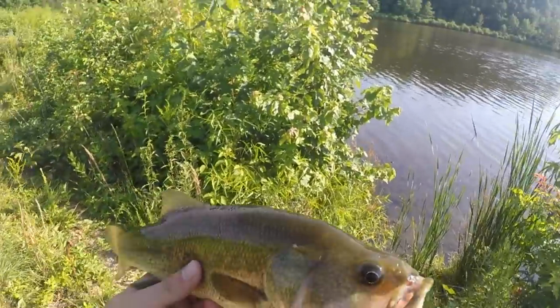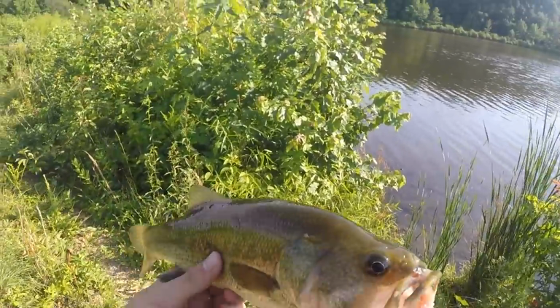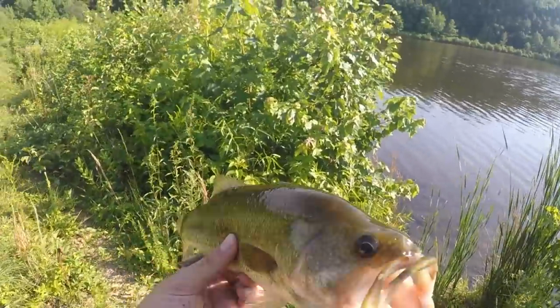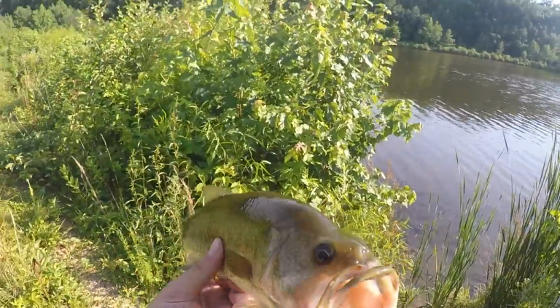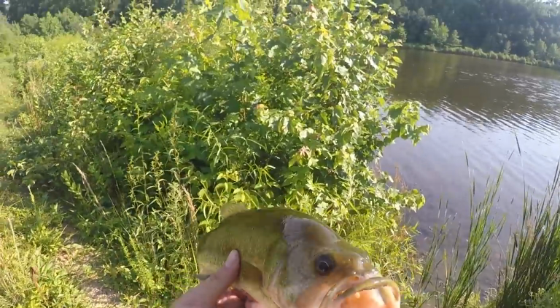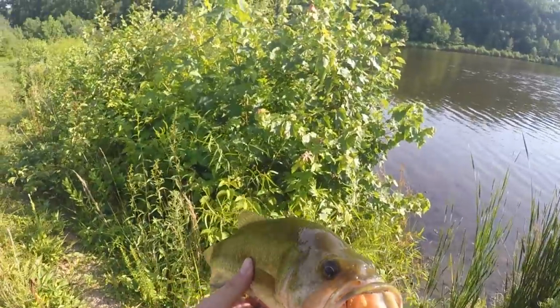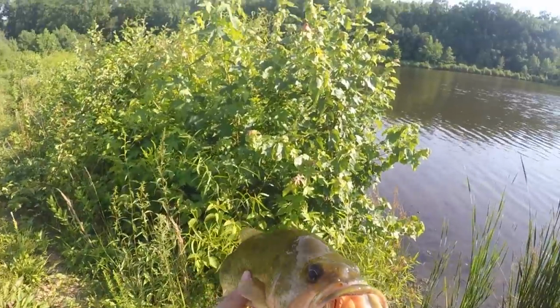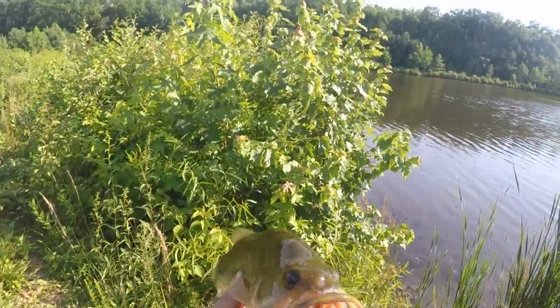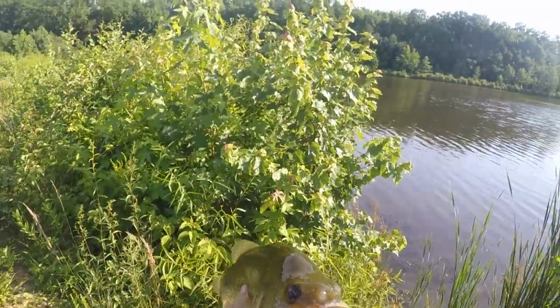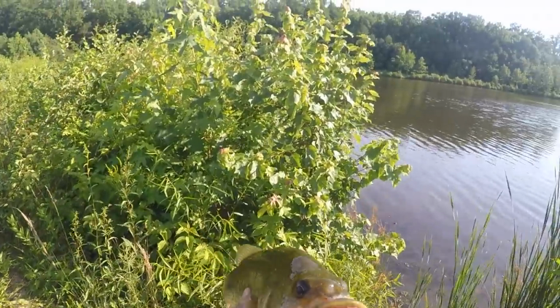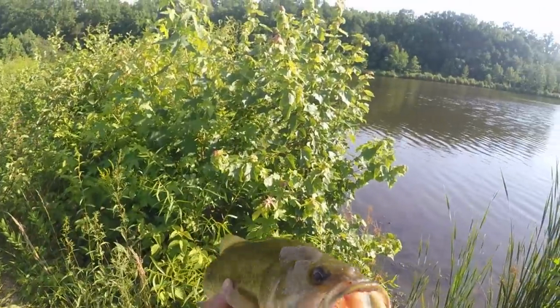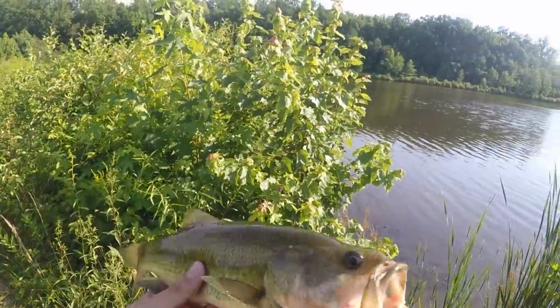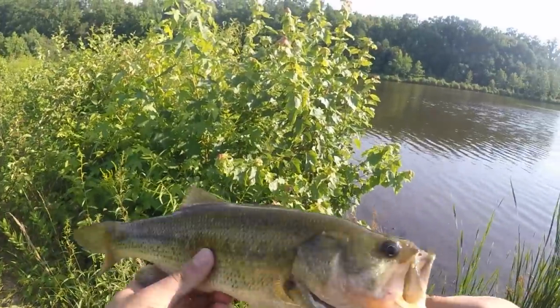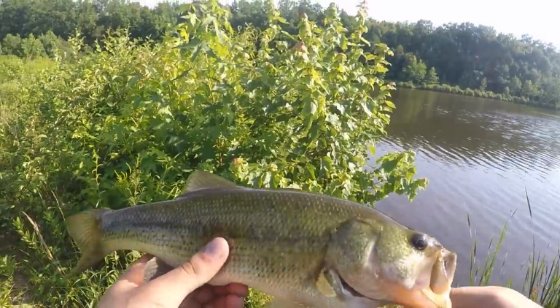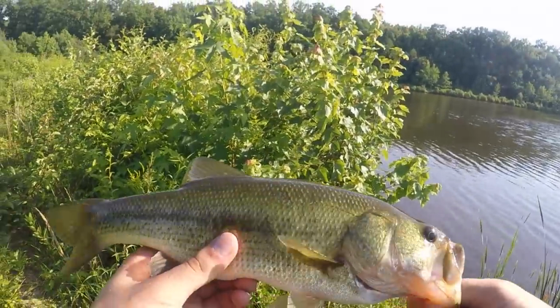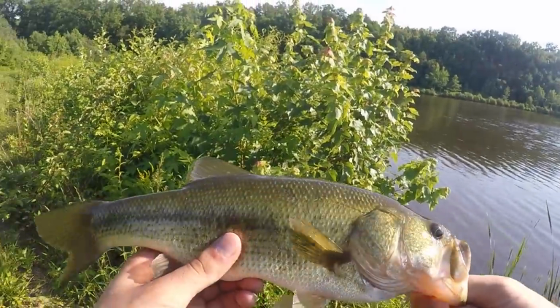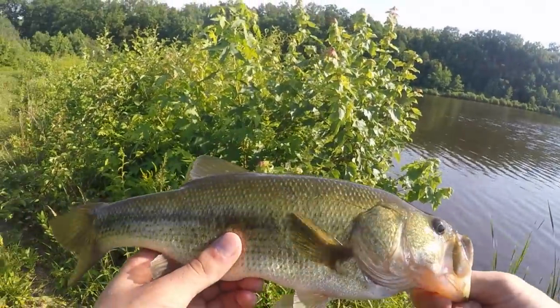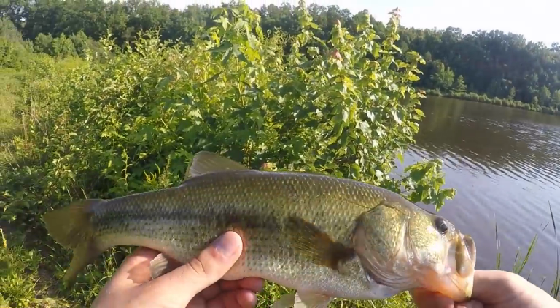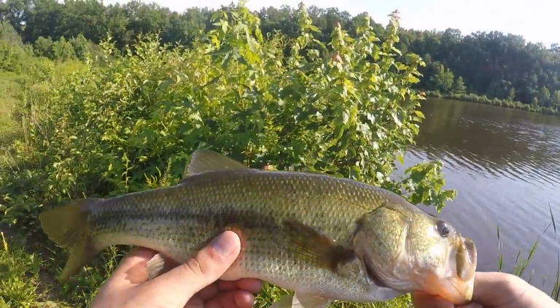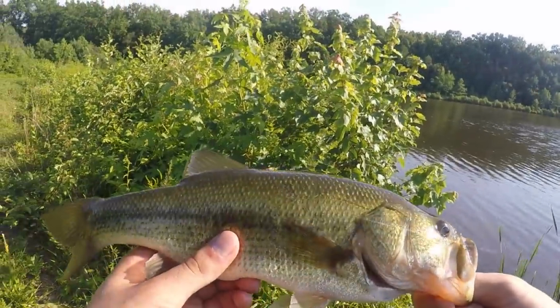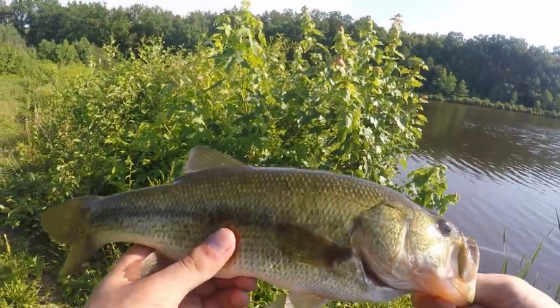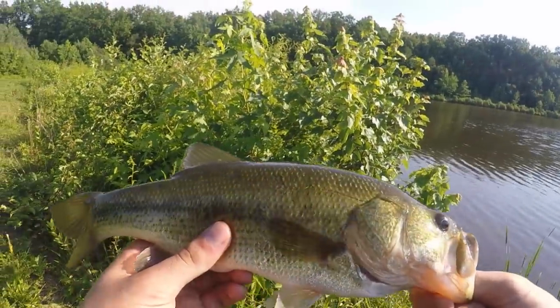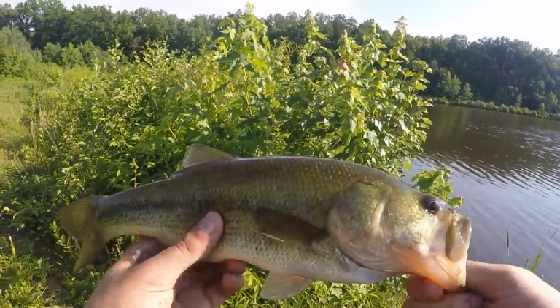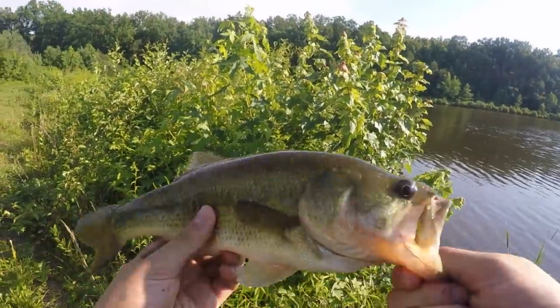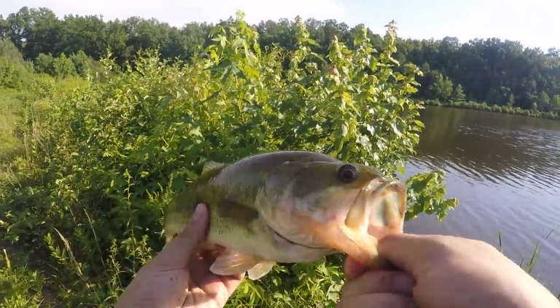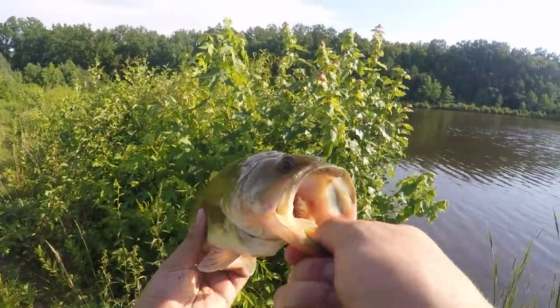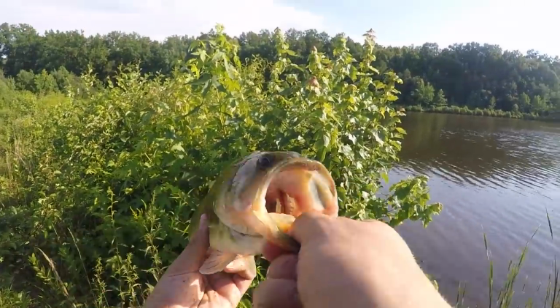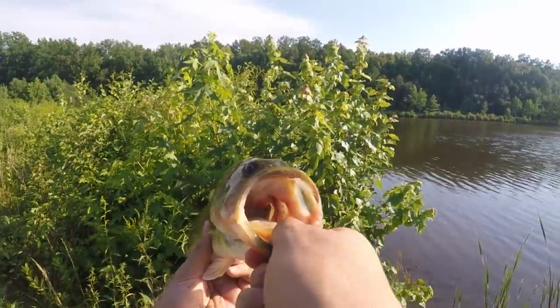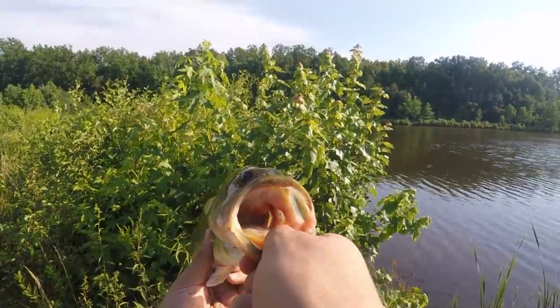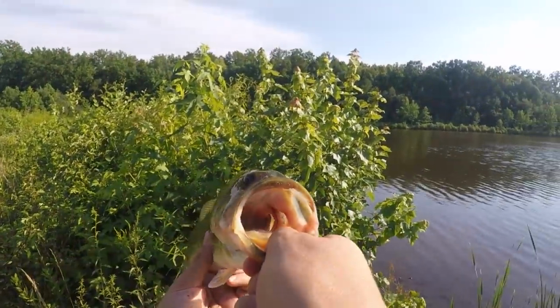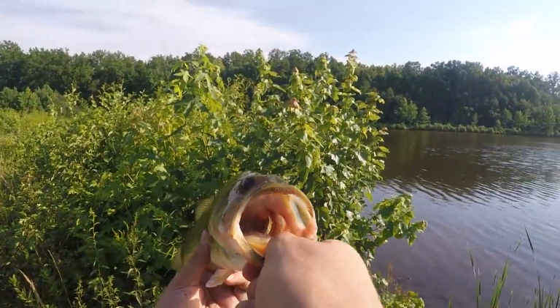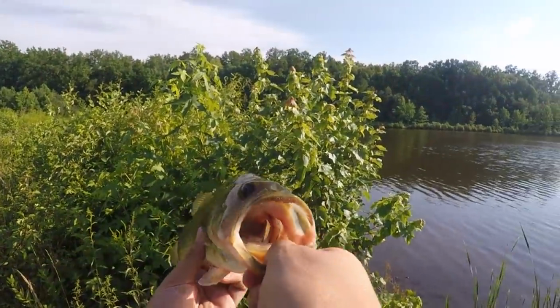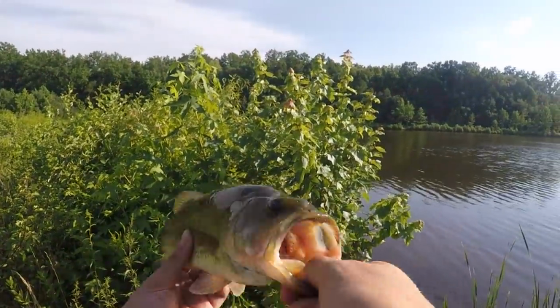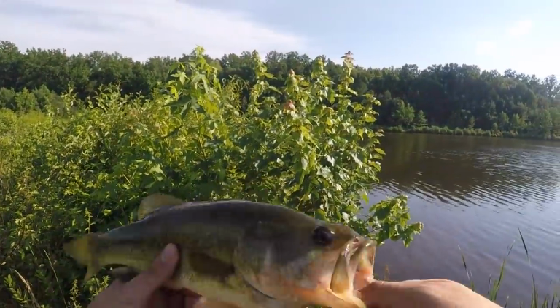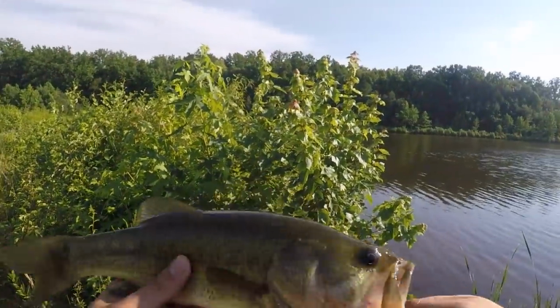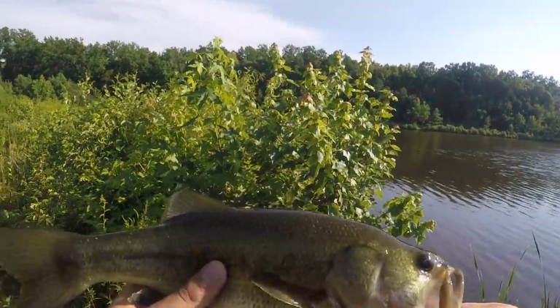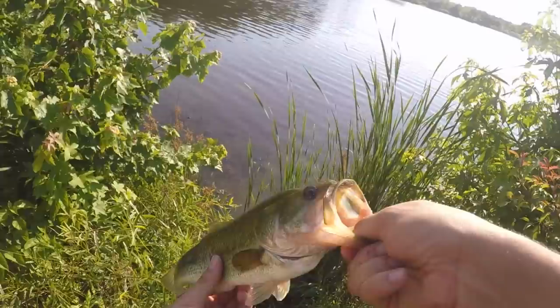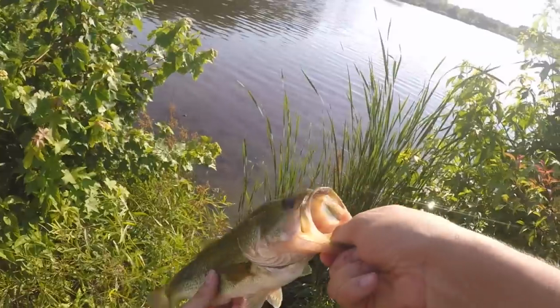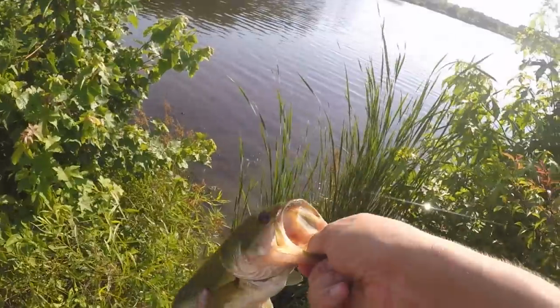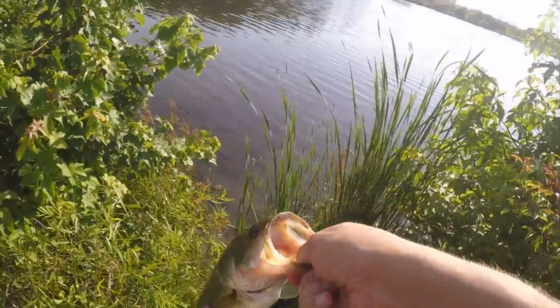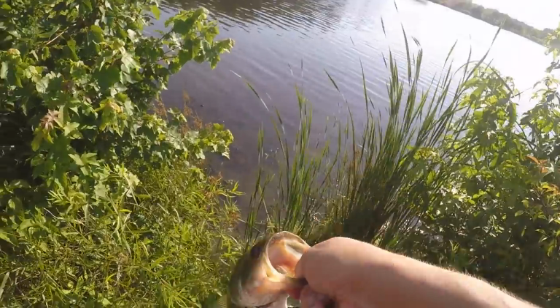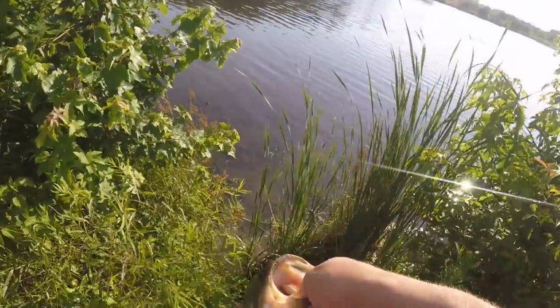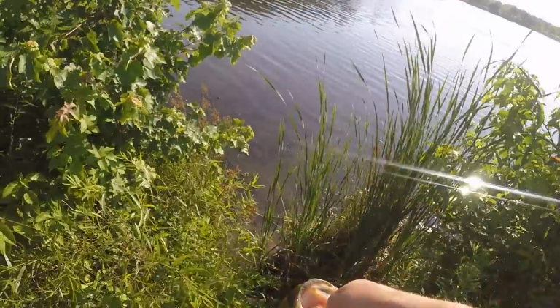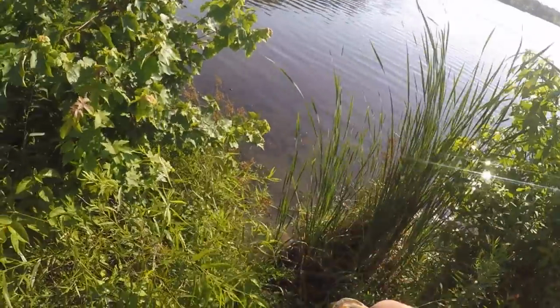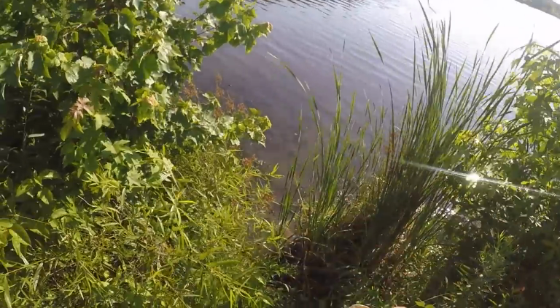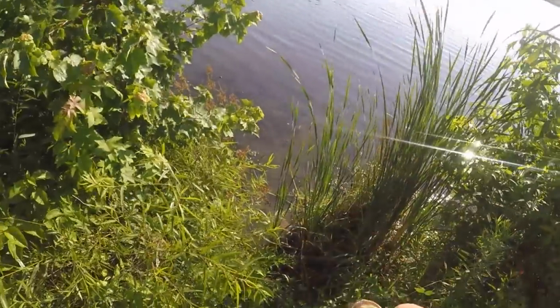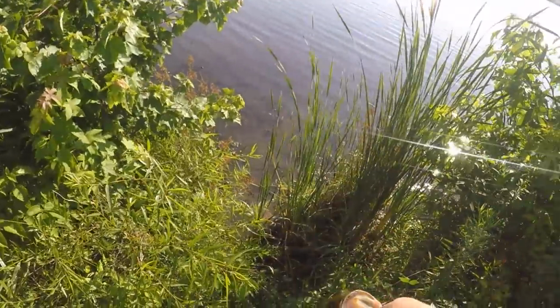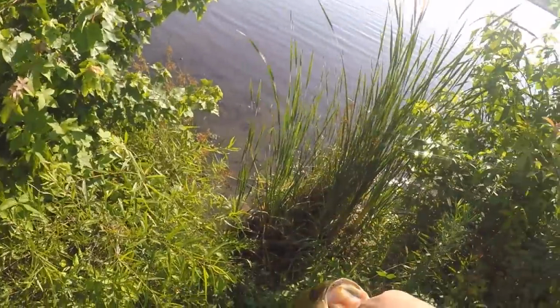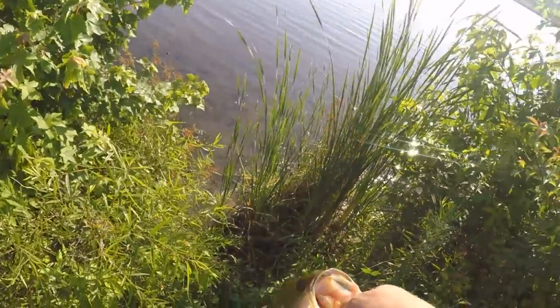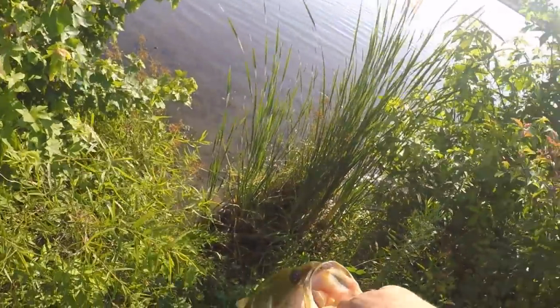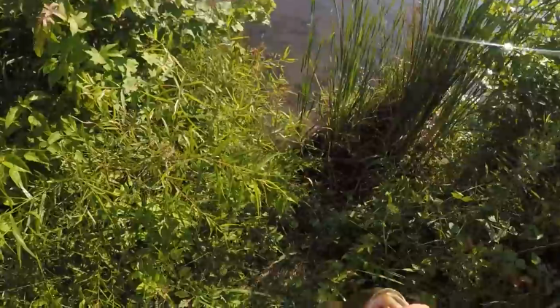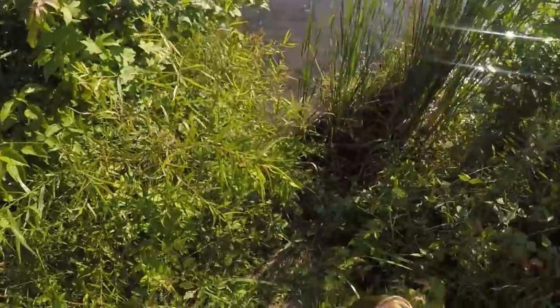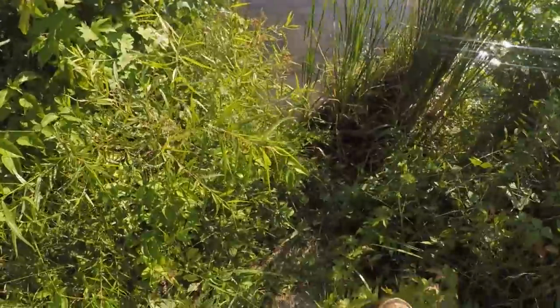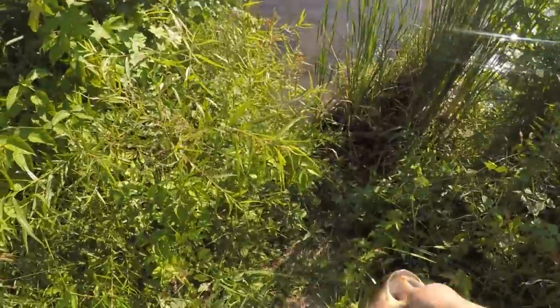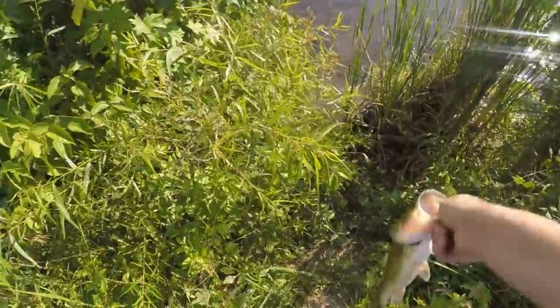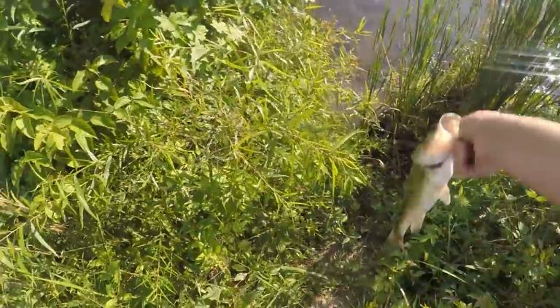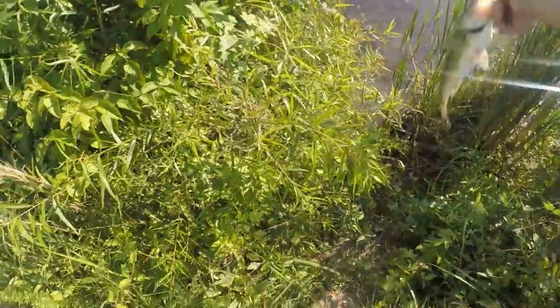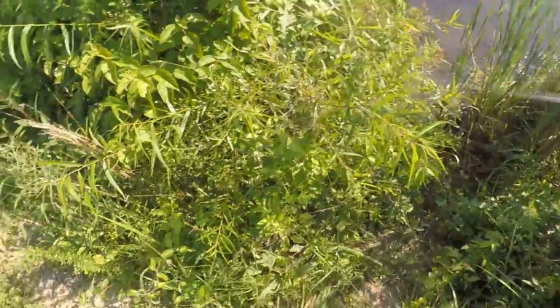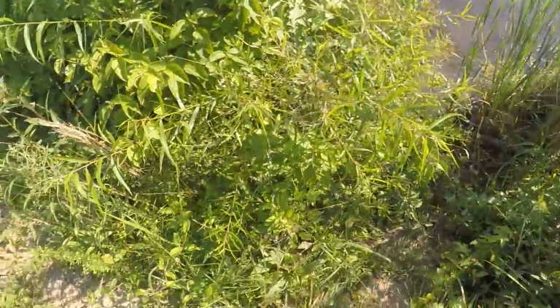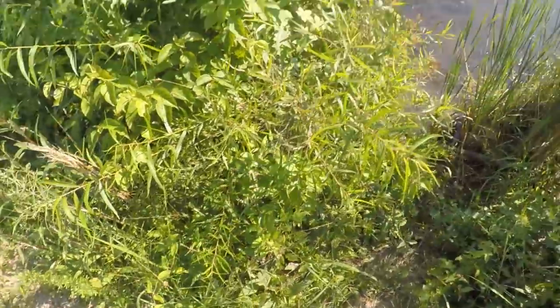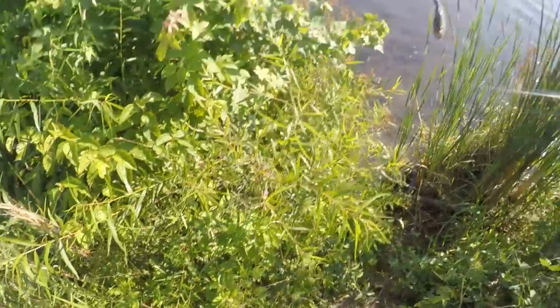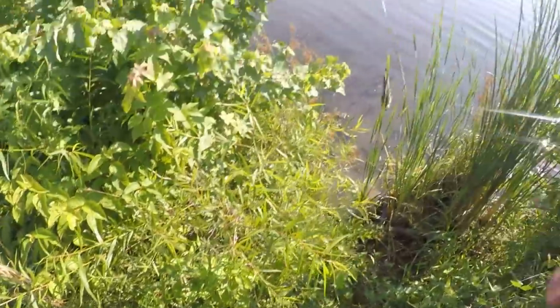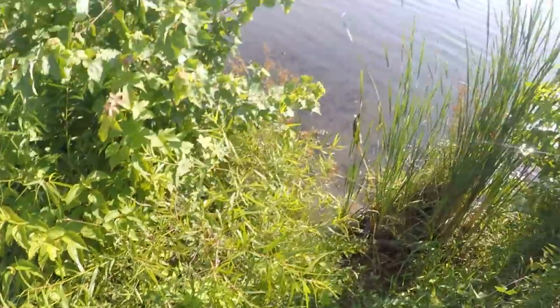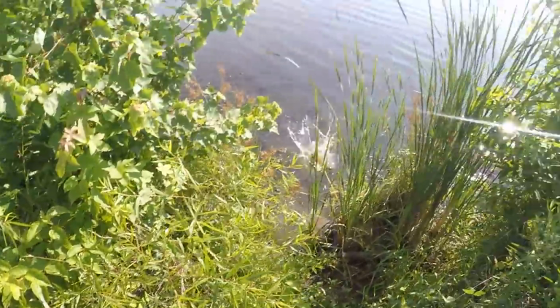What an awesome day — look at this fish. We are having a great day today. Let me give him a little toss back. He had some teeth on him.